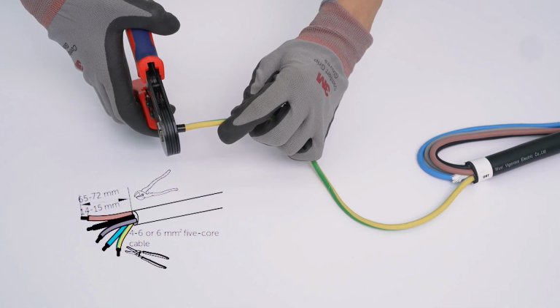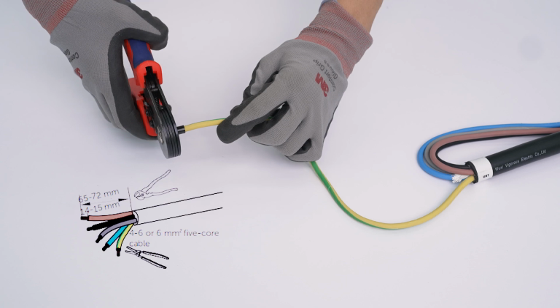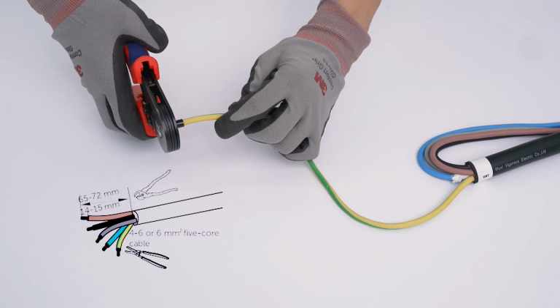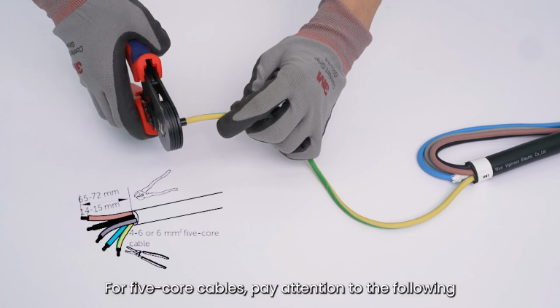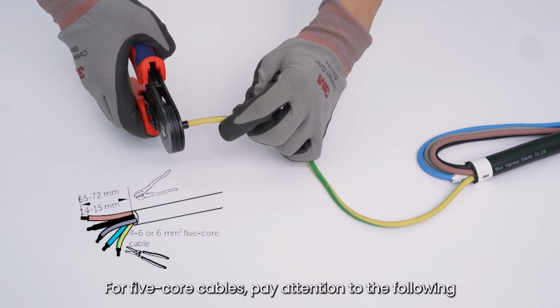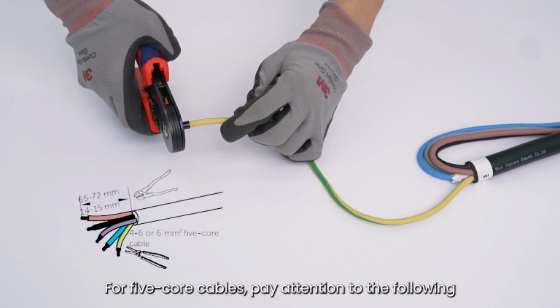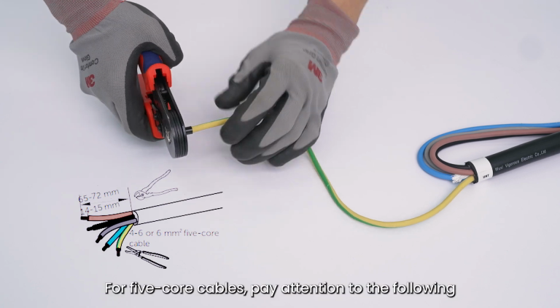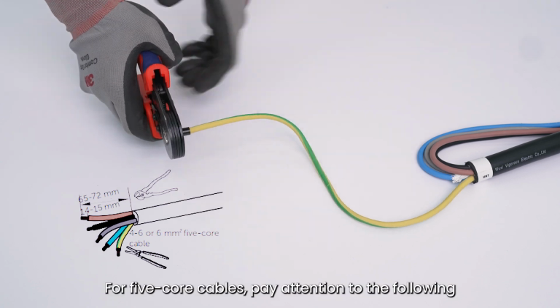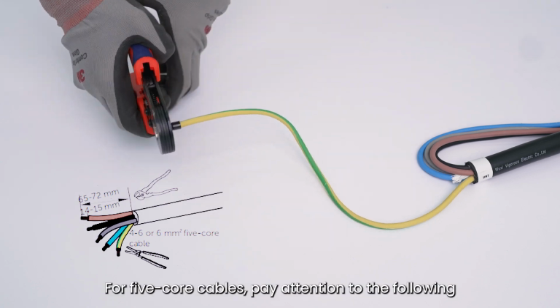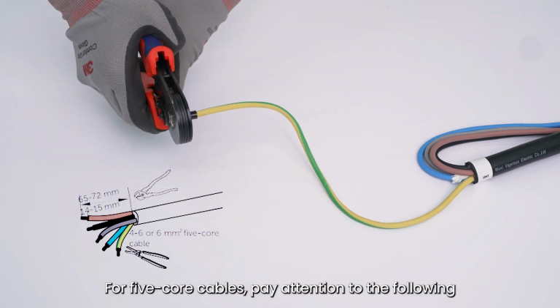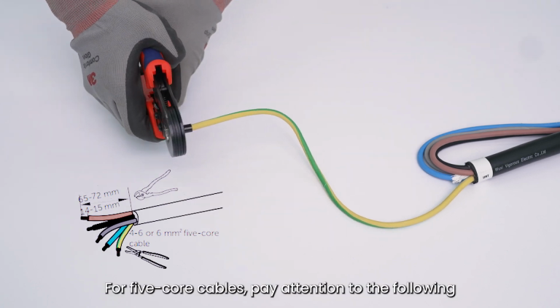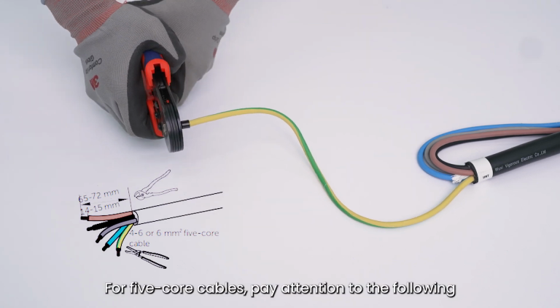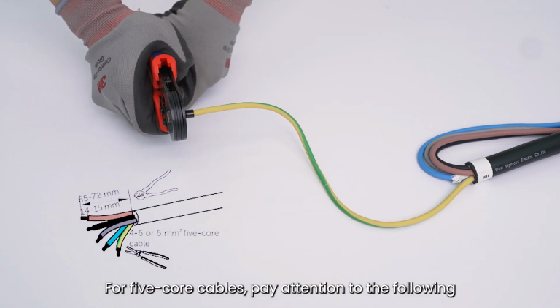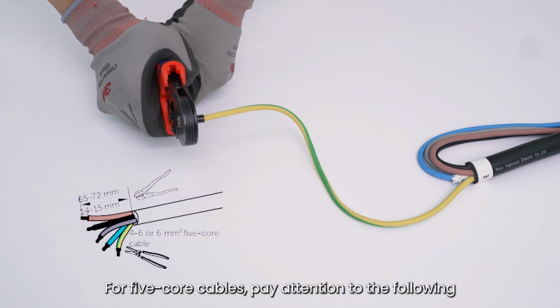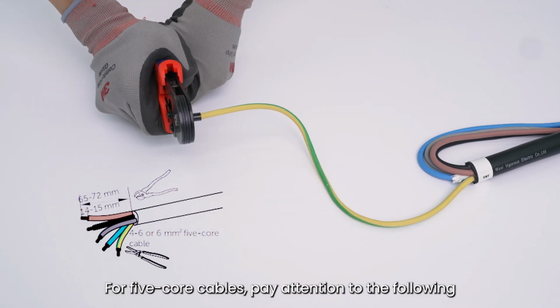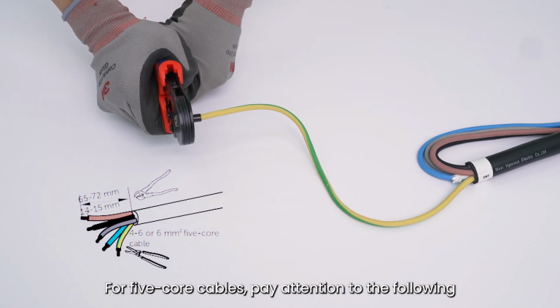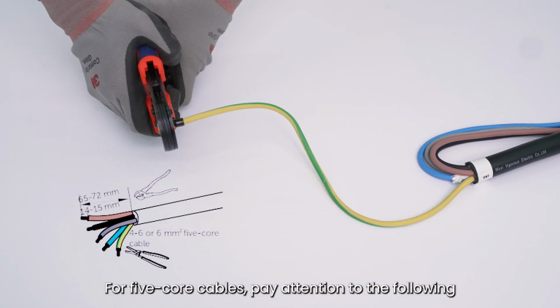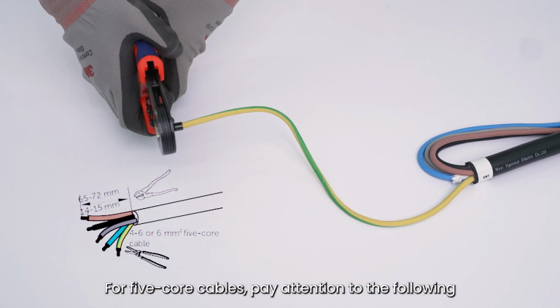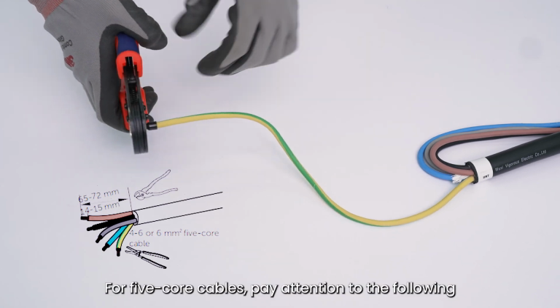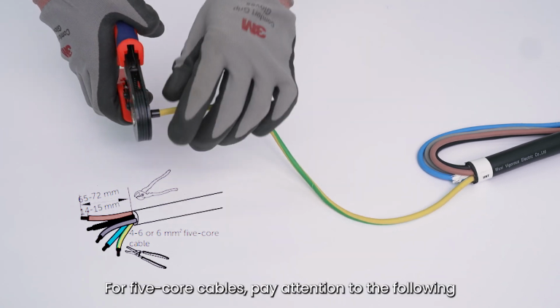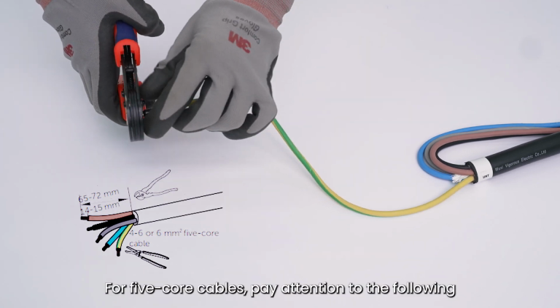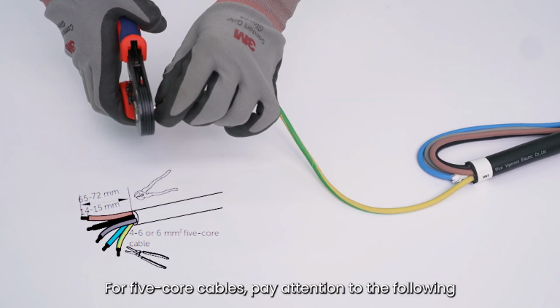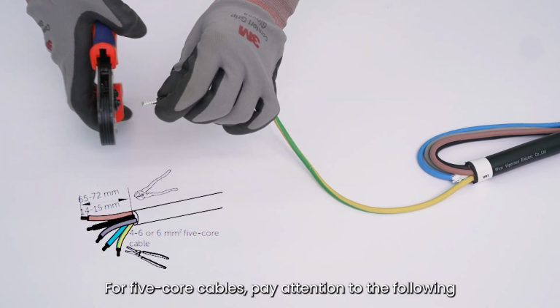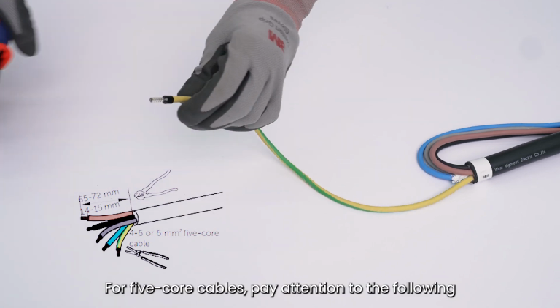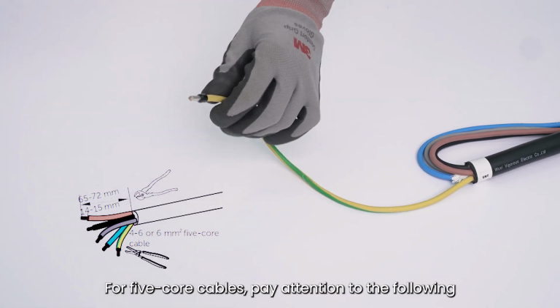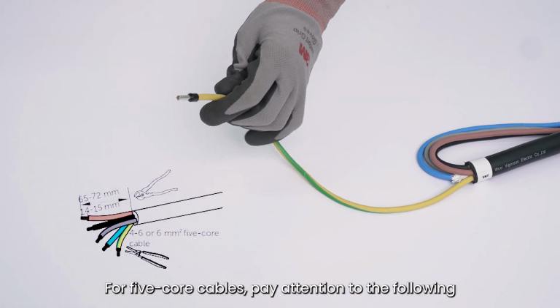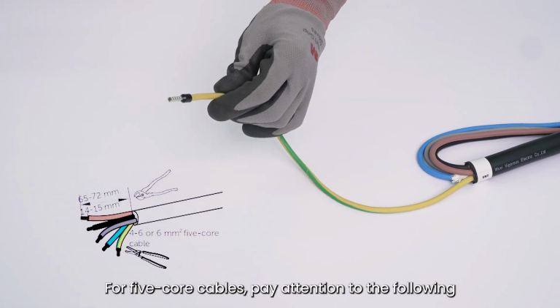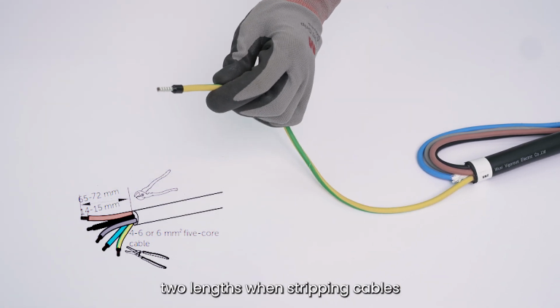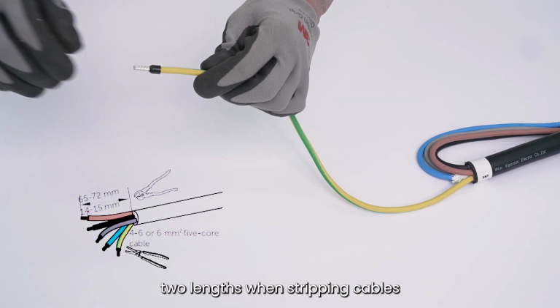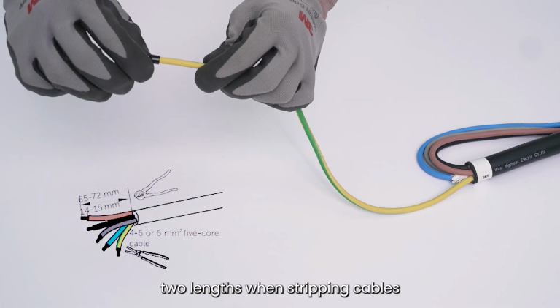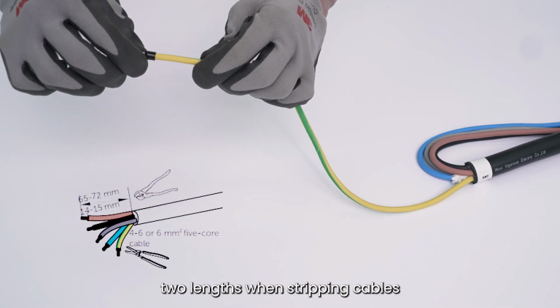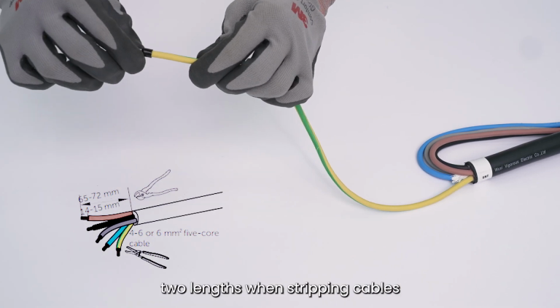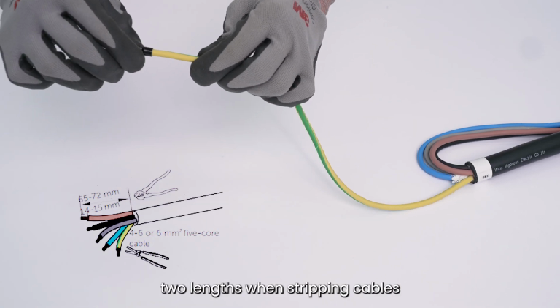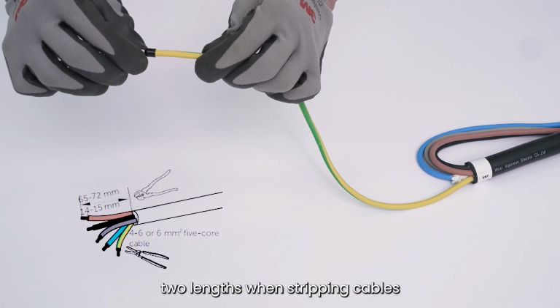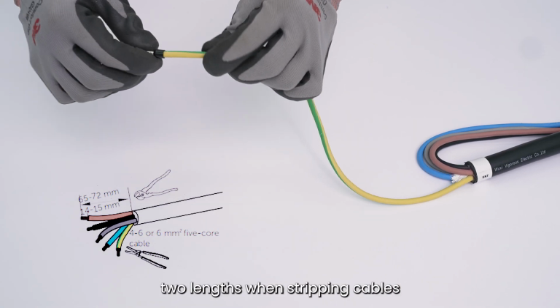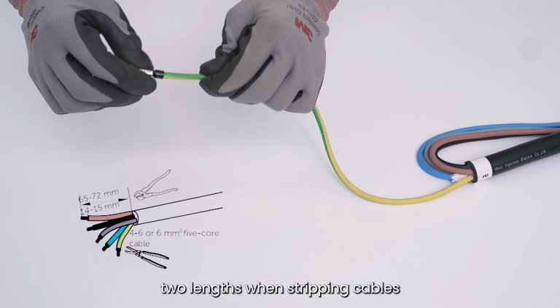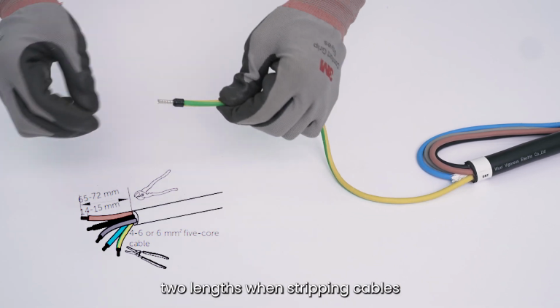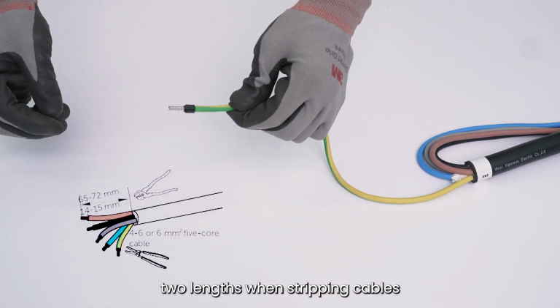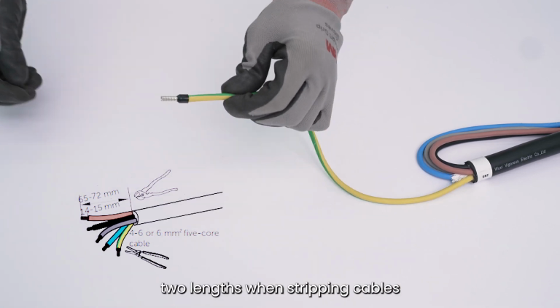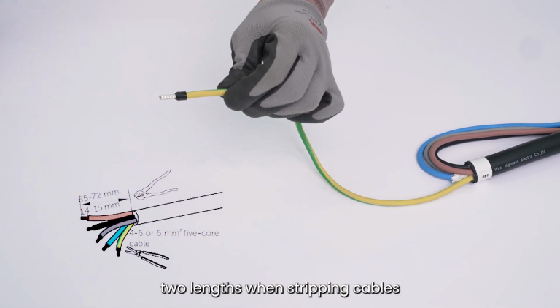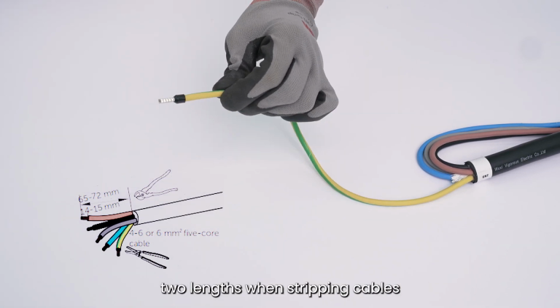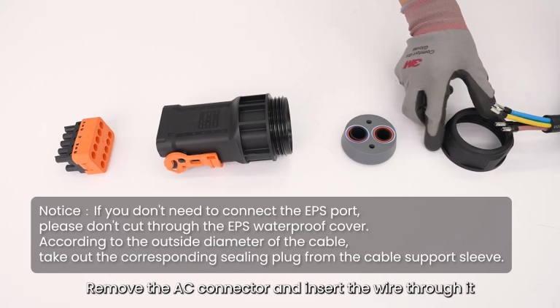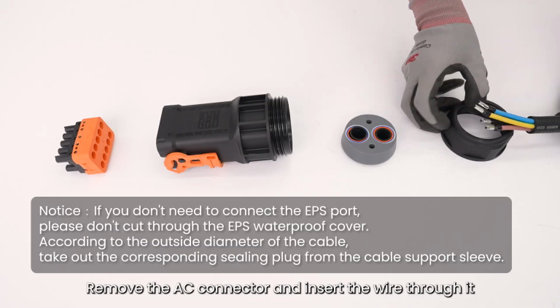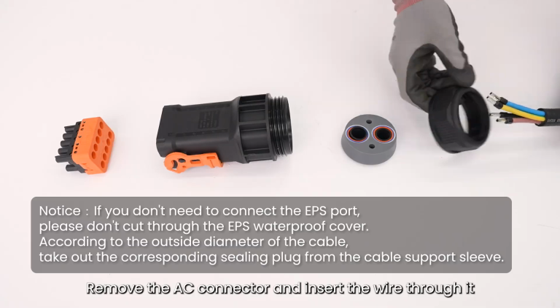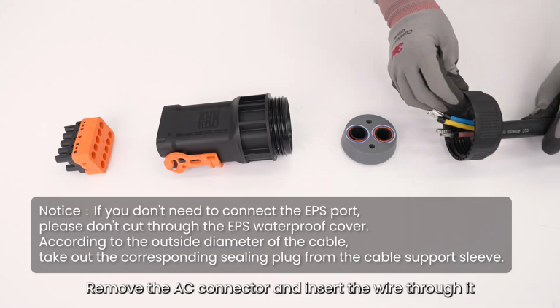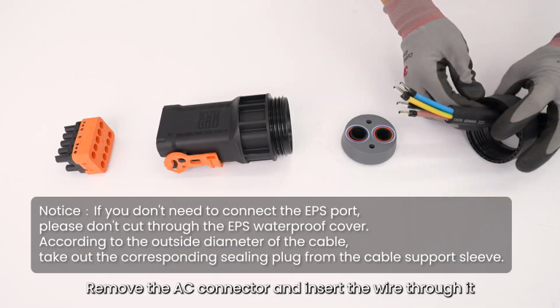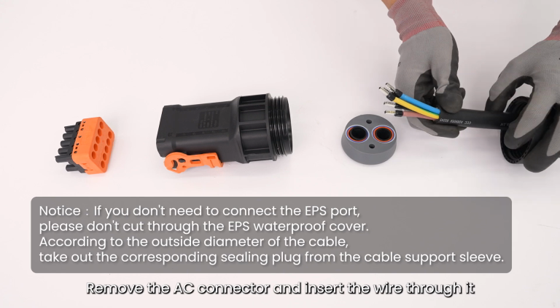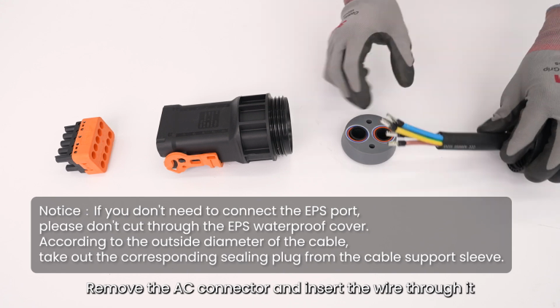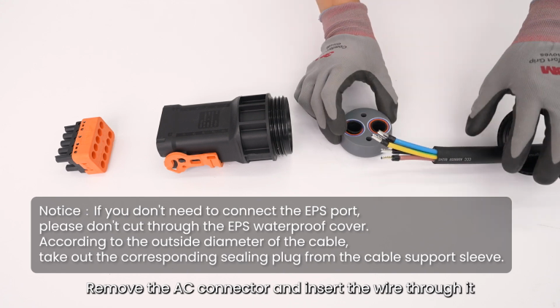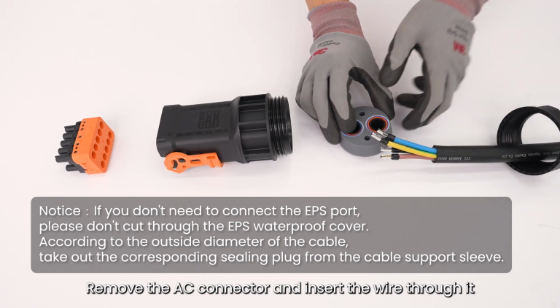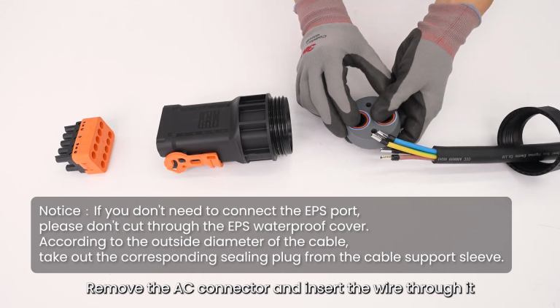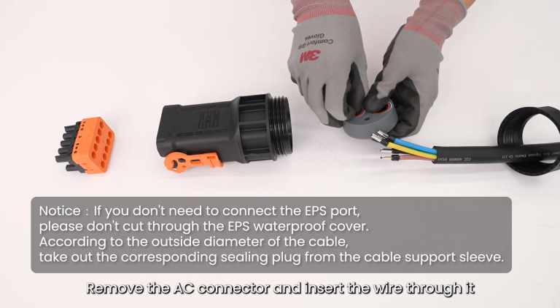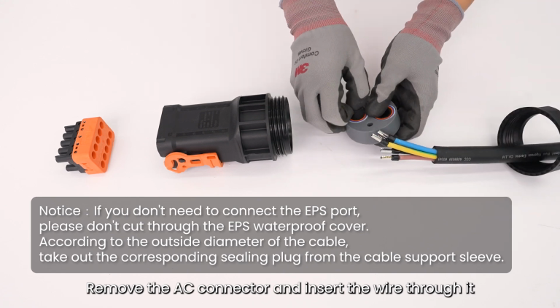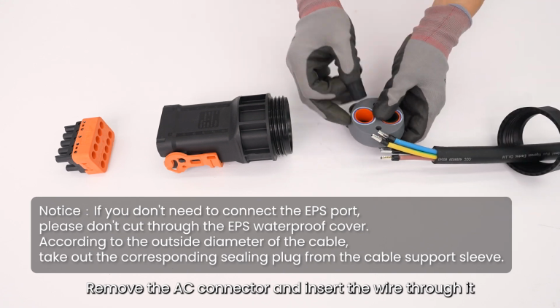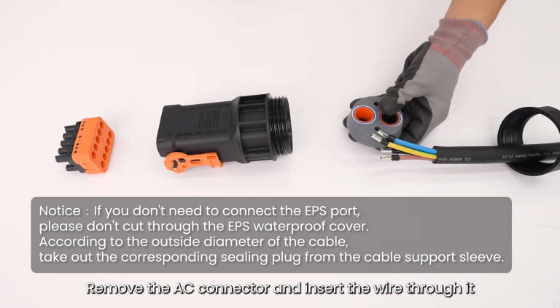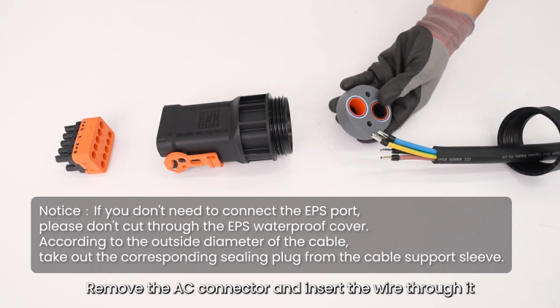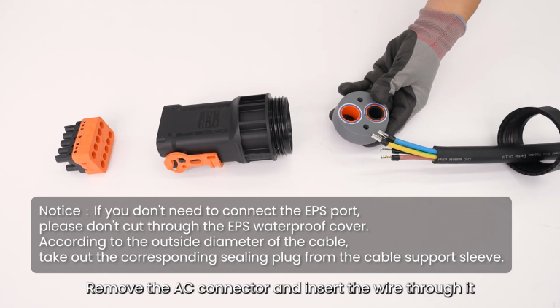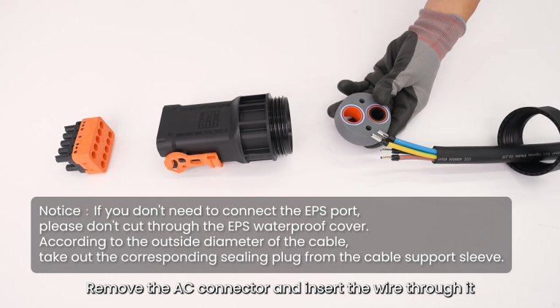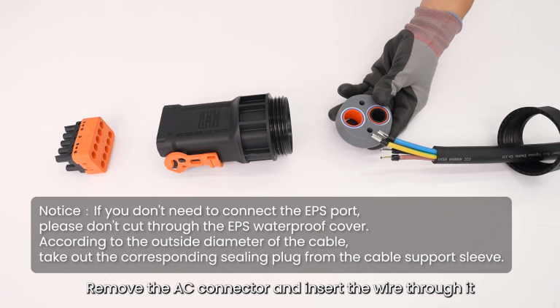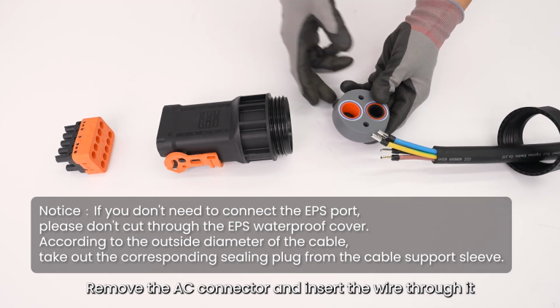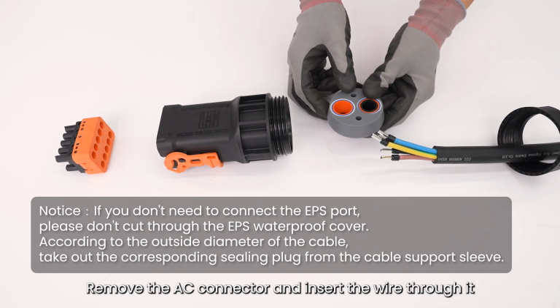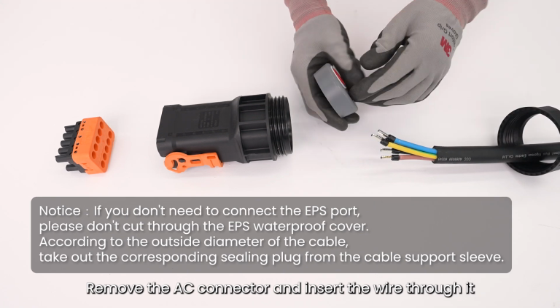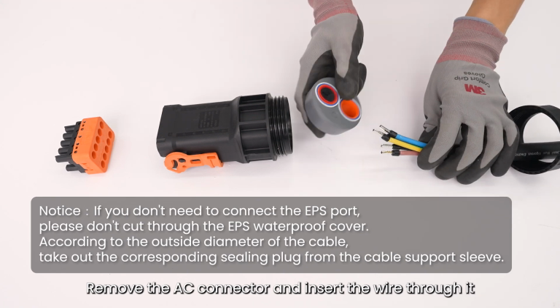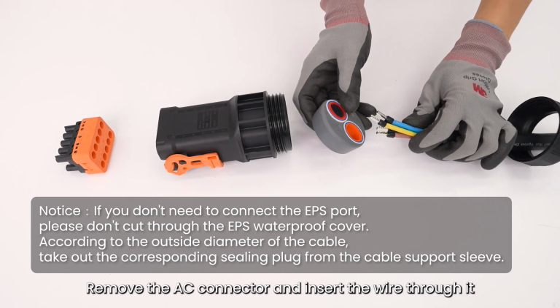For 5-core cables, pay attention to the following two lengths when stripping cables. Remove the AC connector and insert the wire through it.